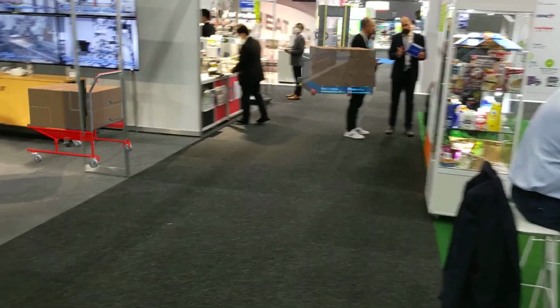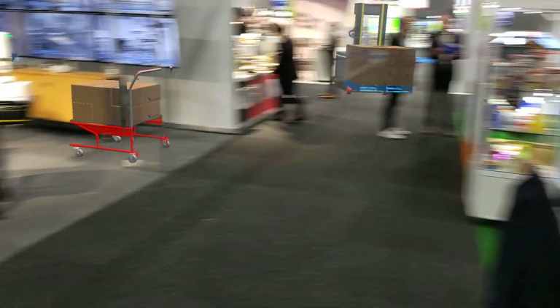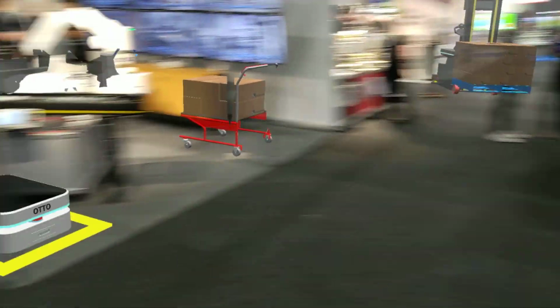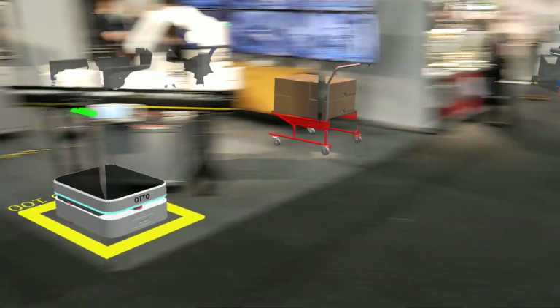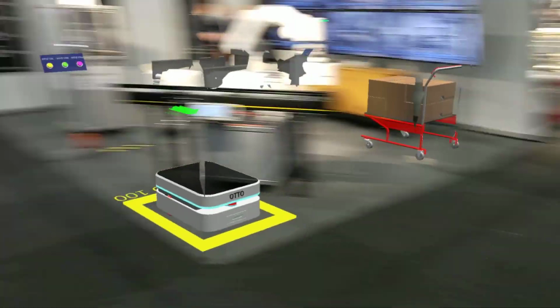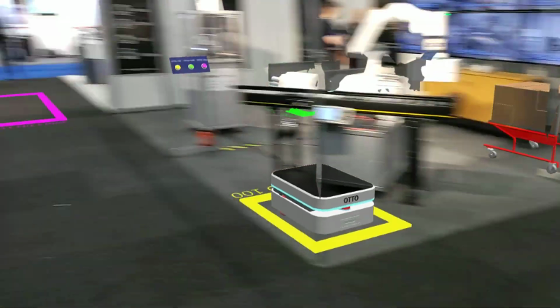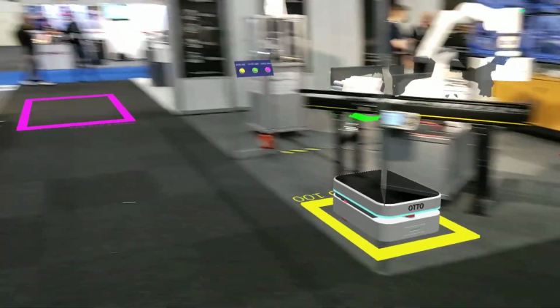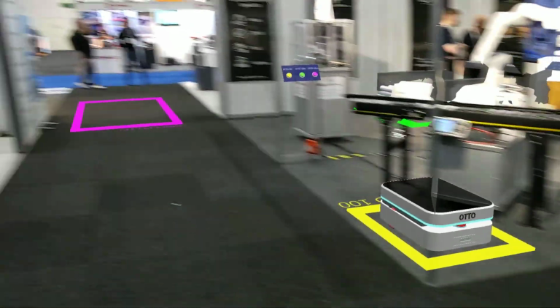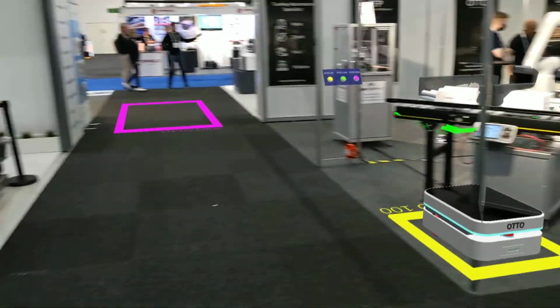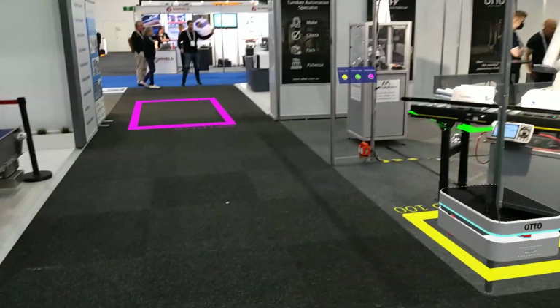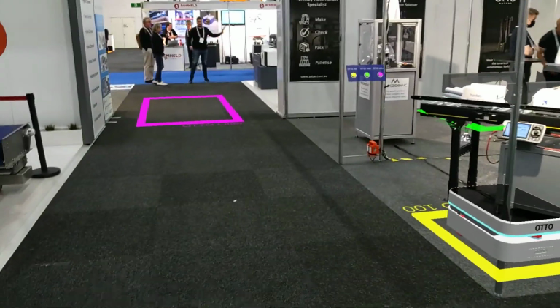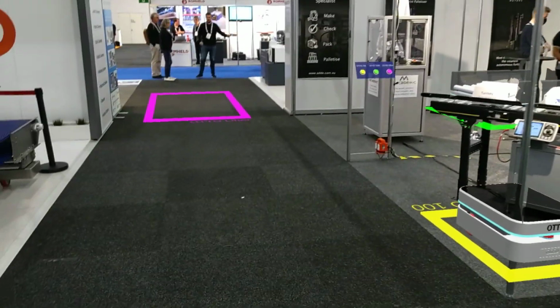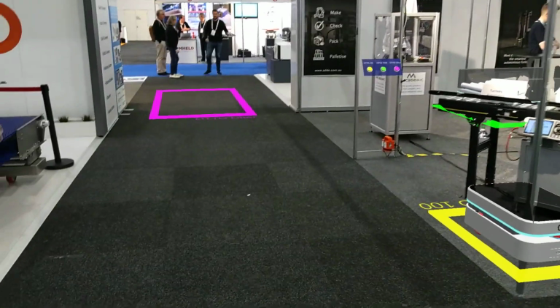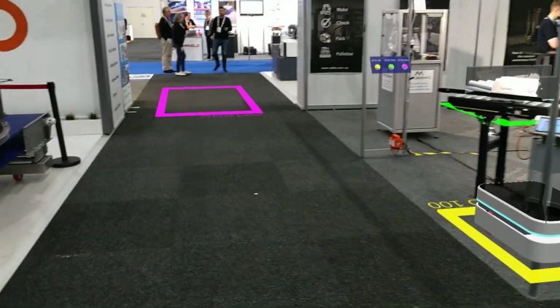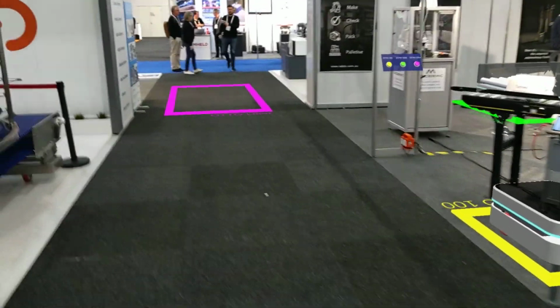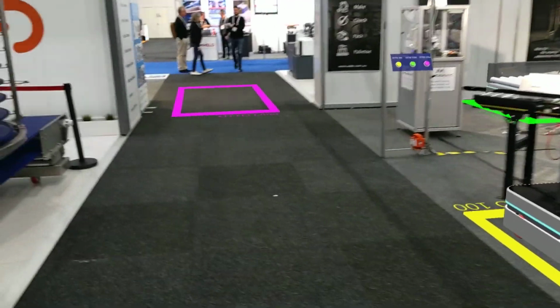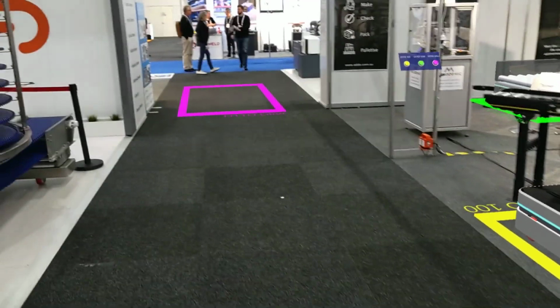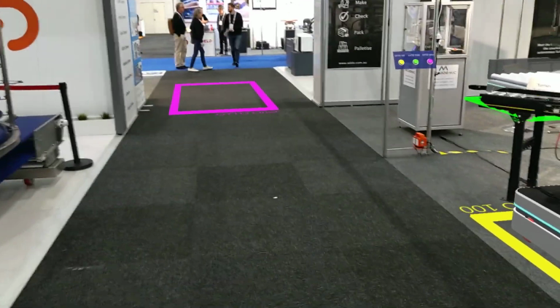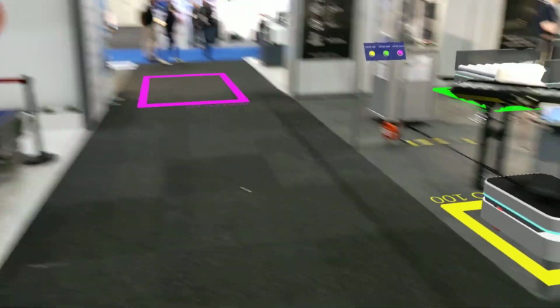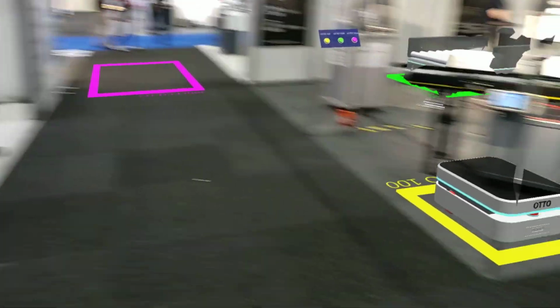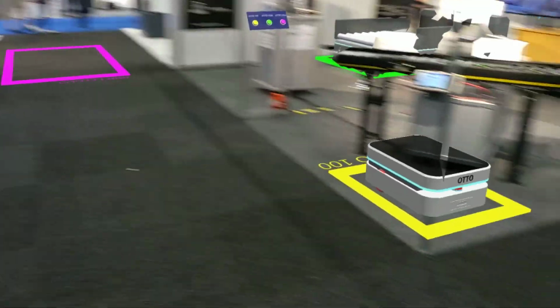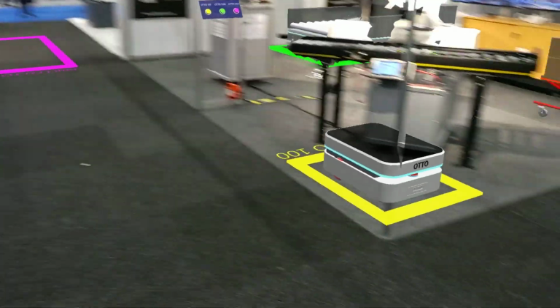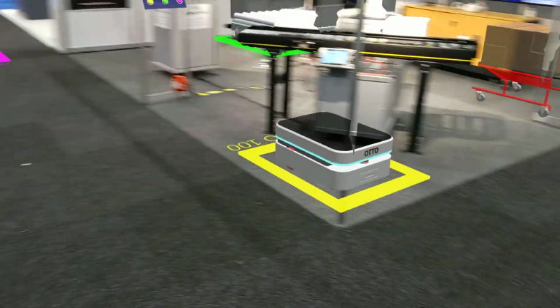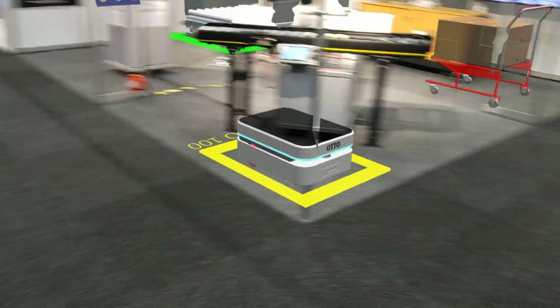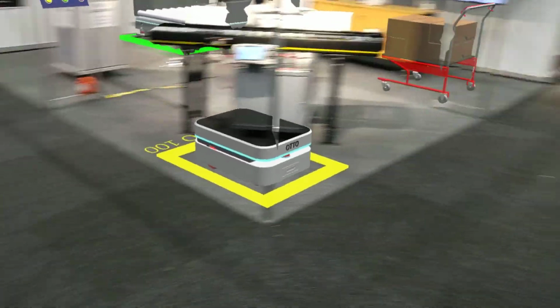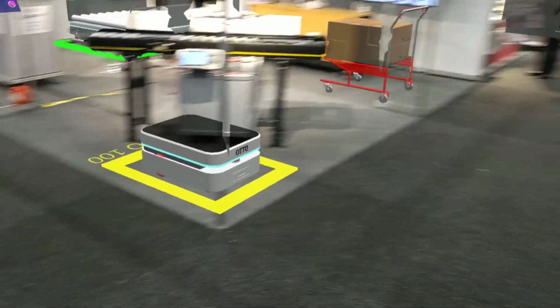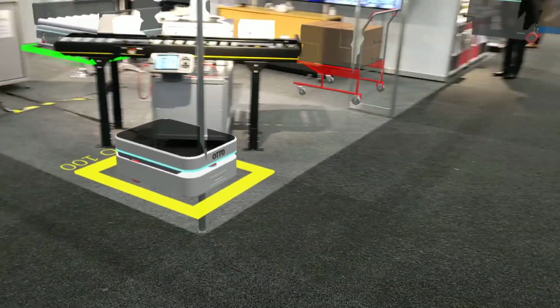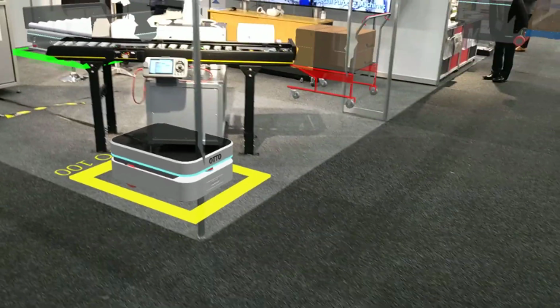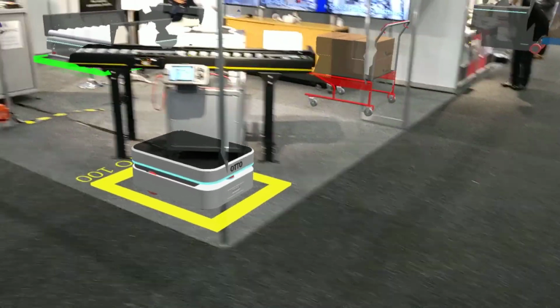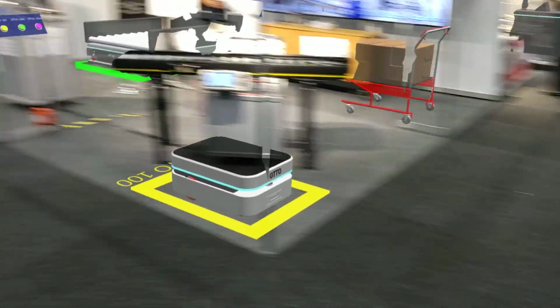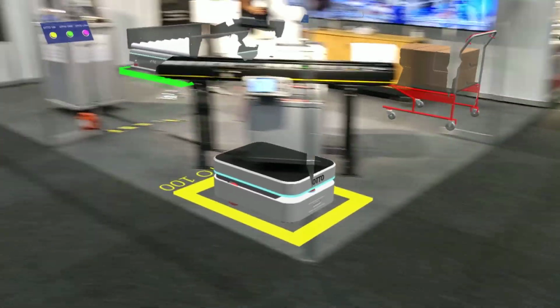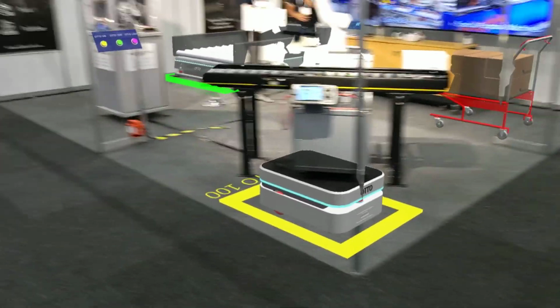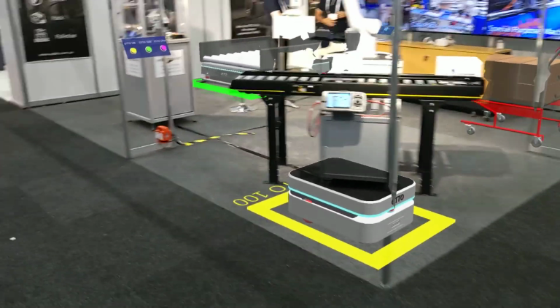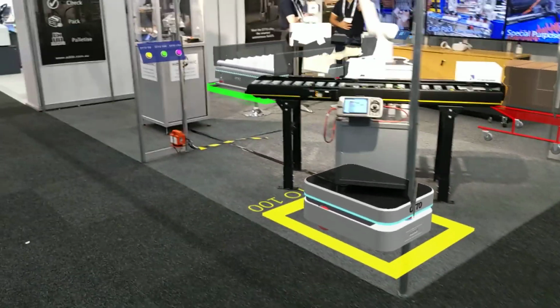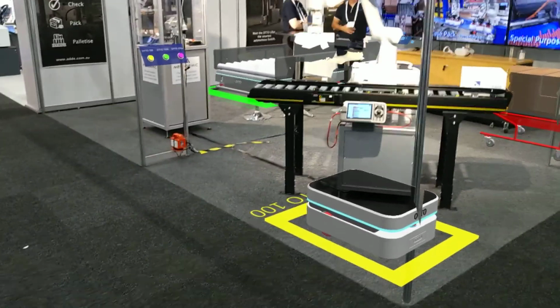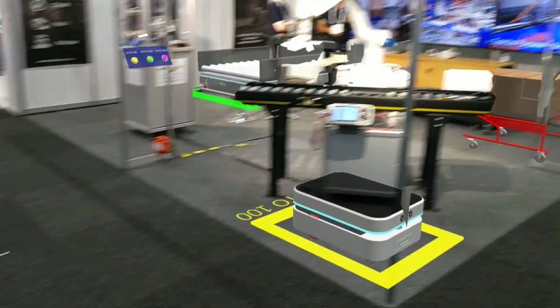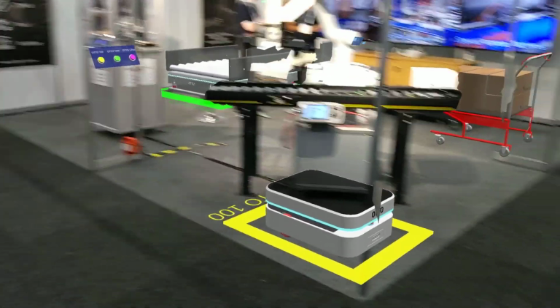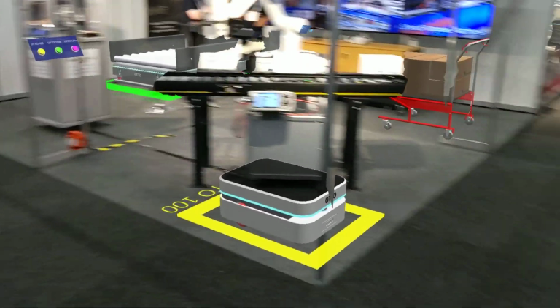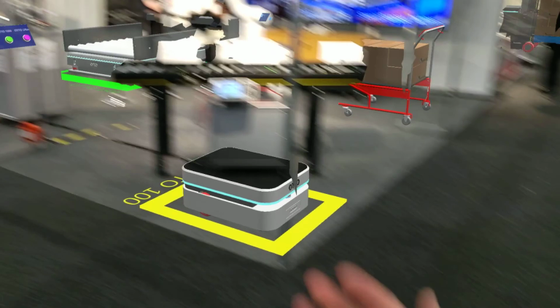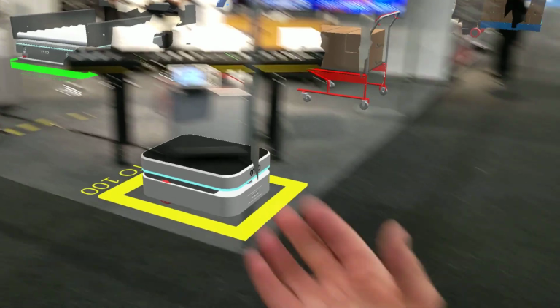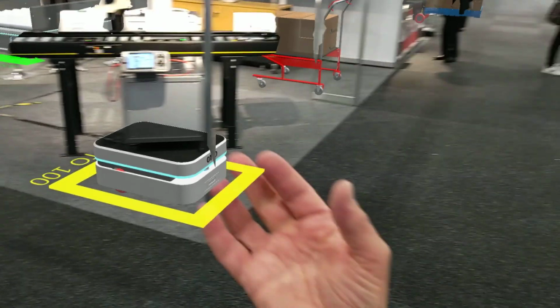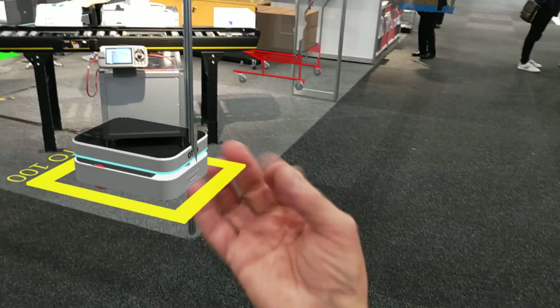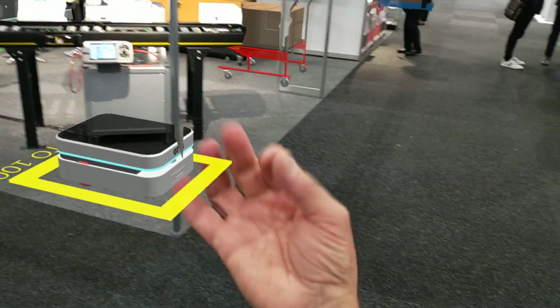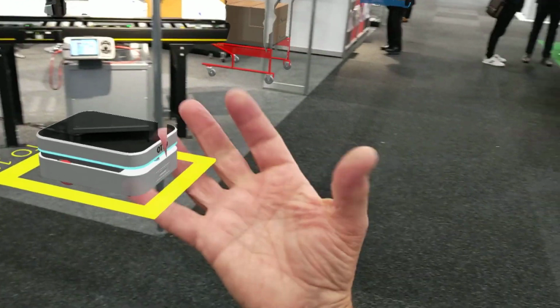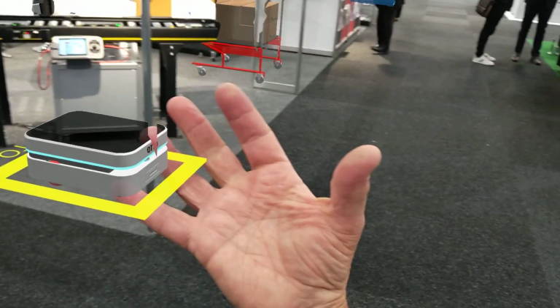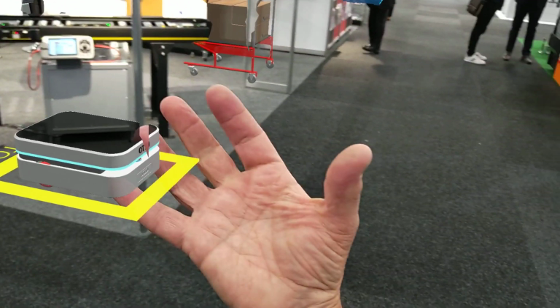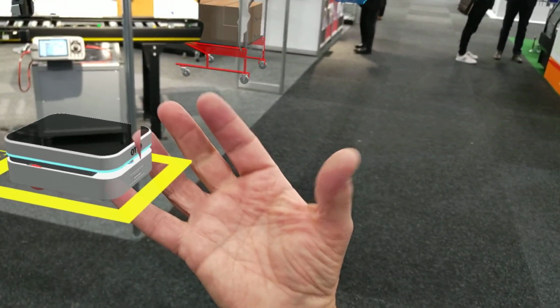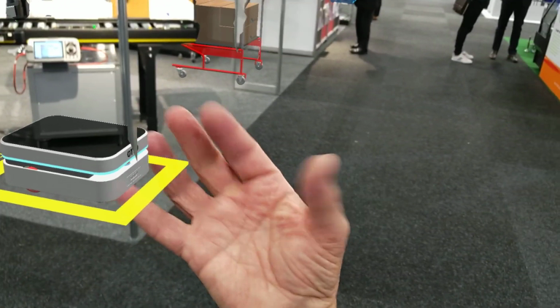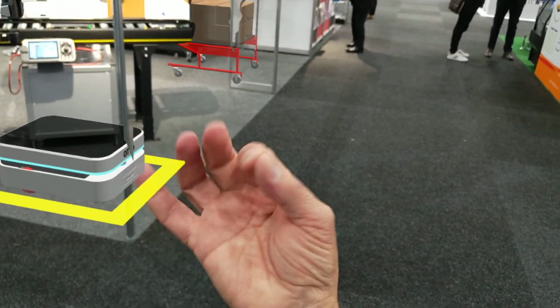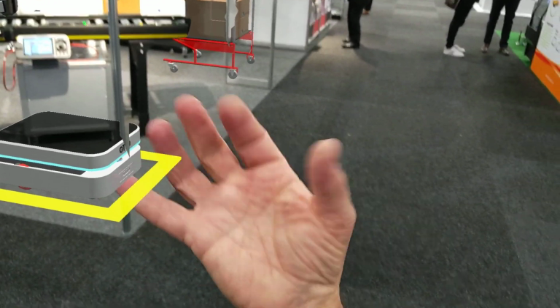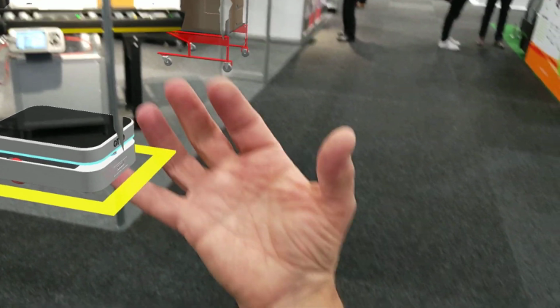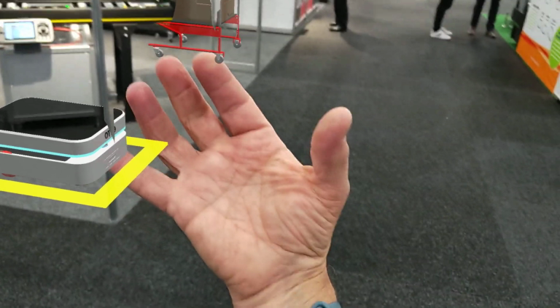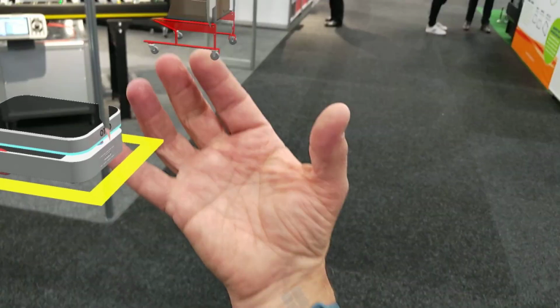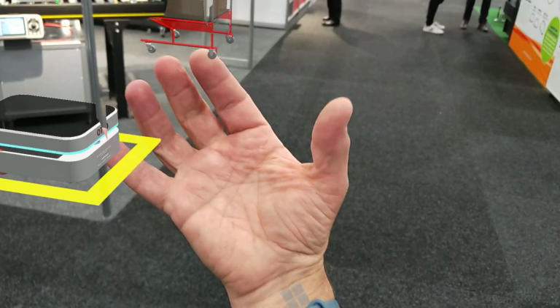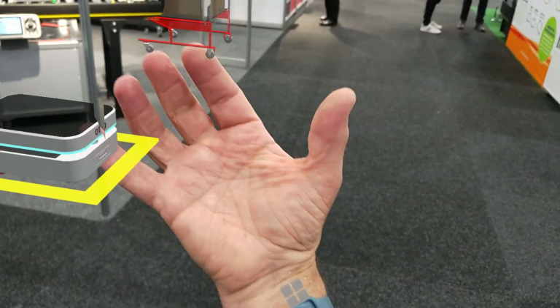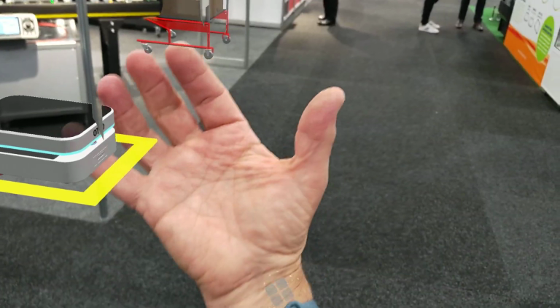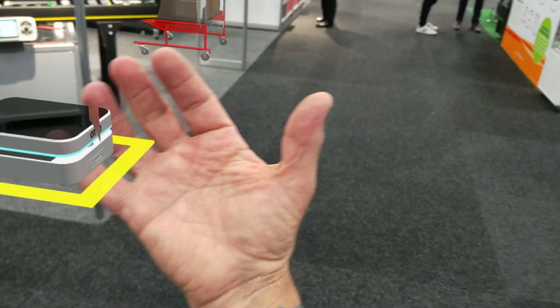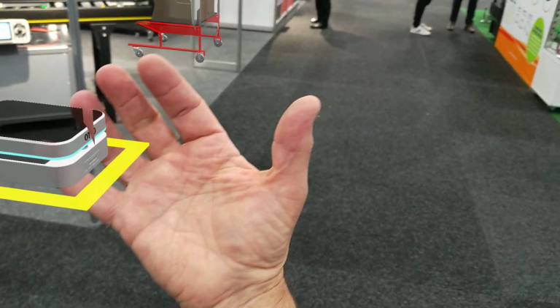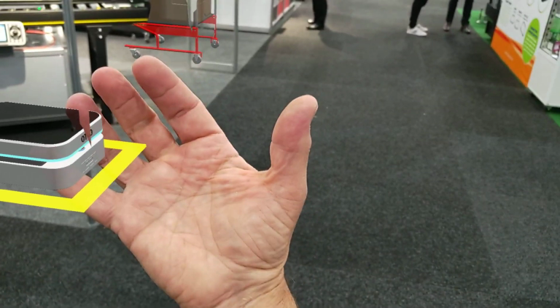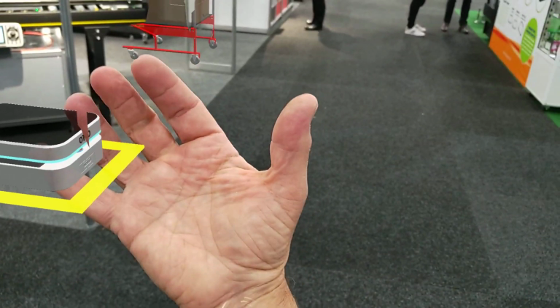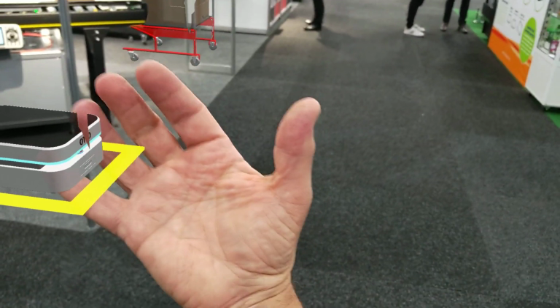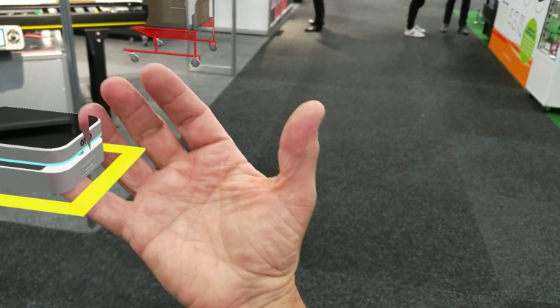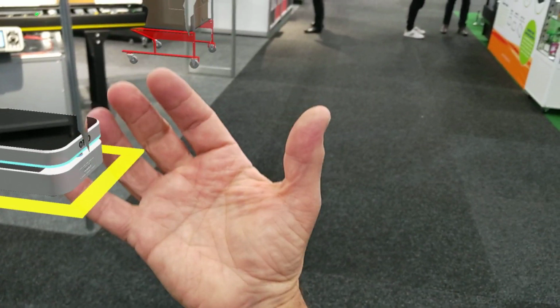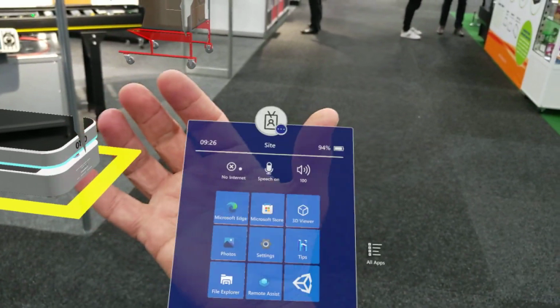So that's the Otto family of autonomous vehicles driving around on our stand here. Thank you.